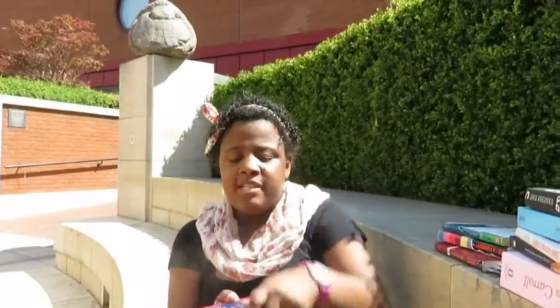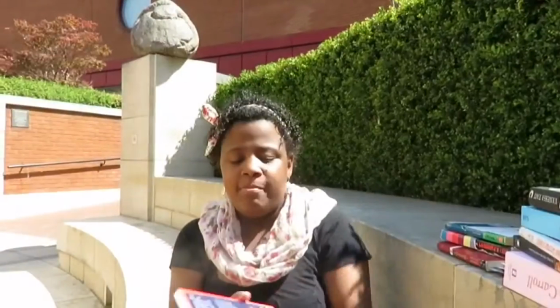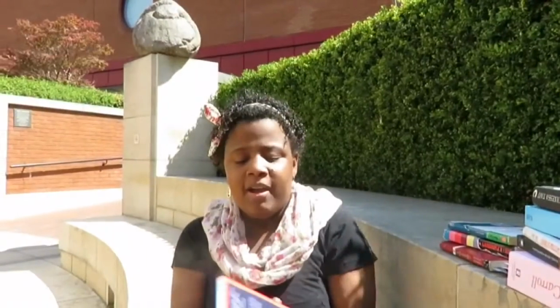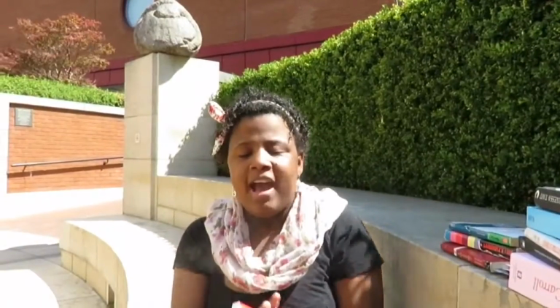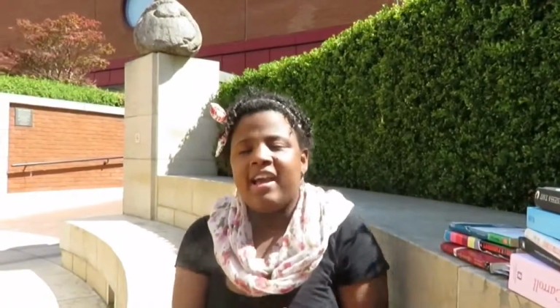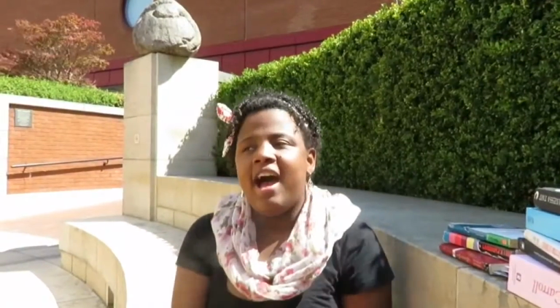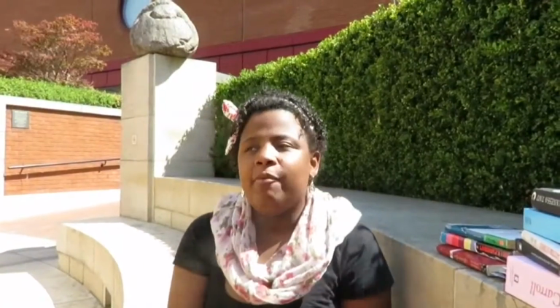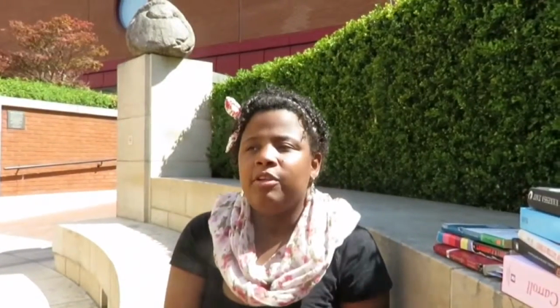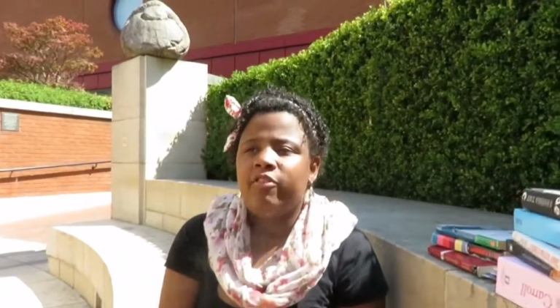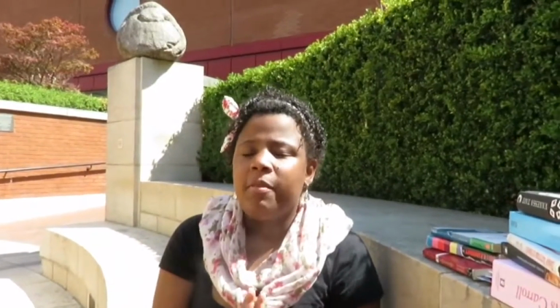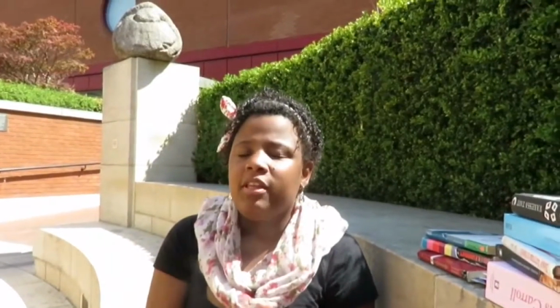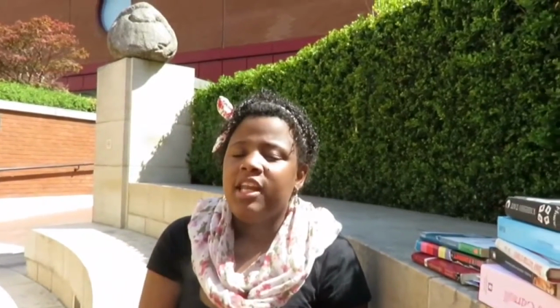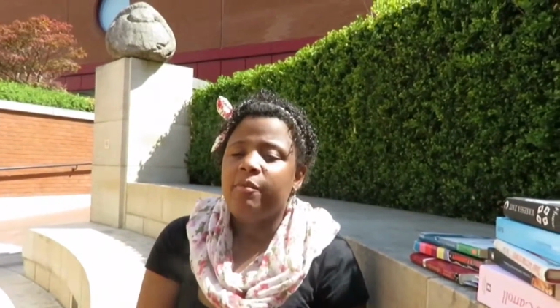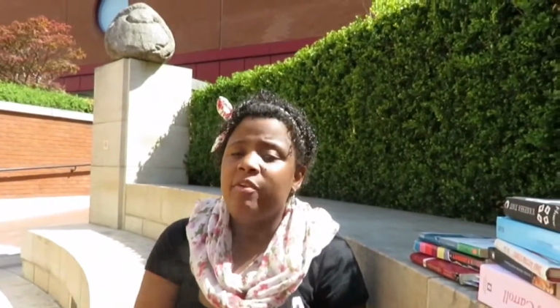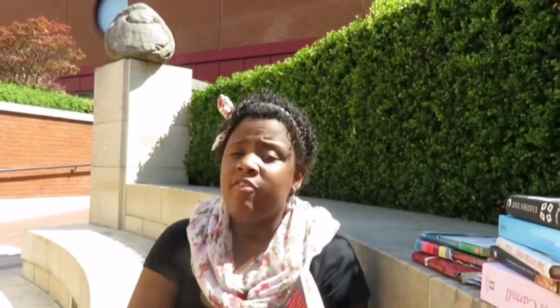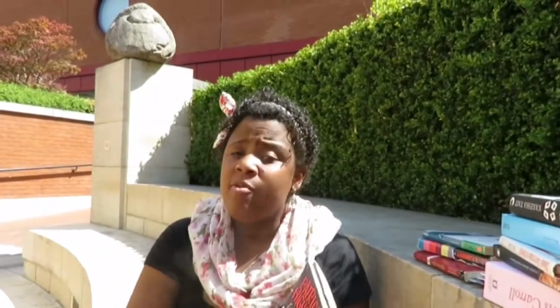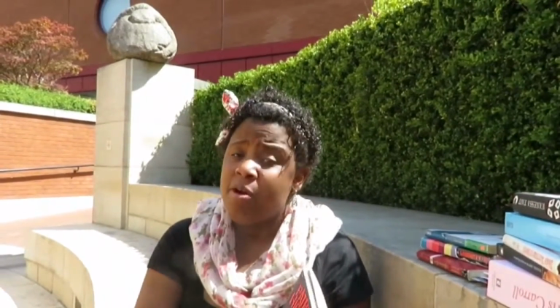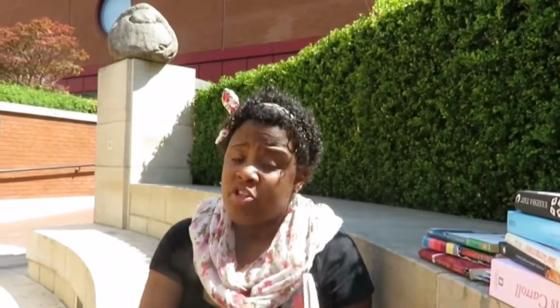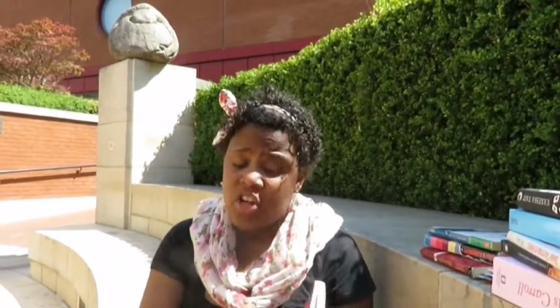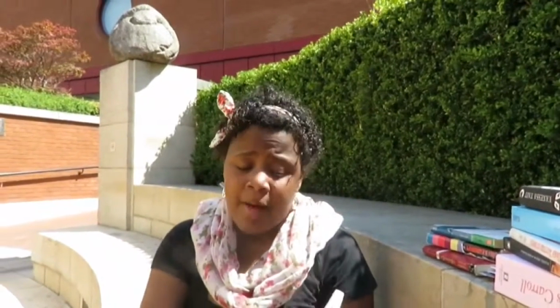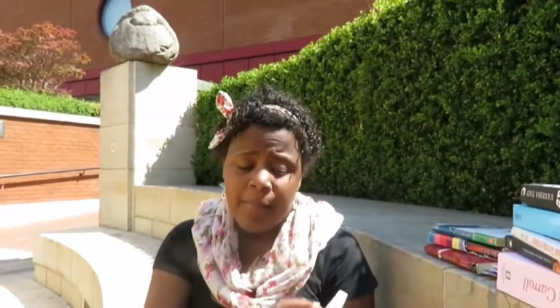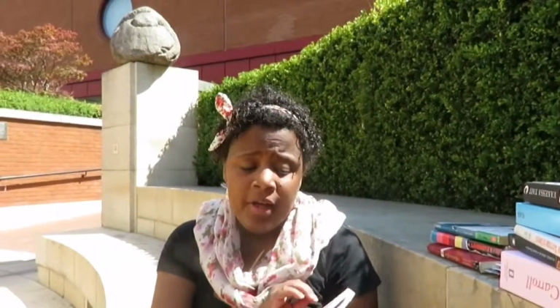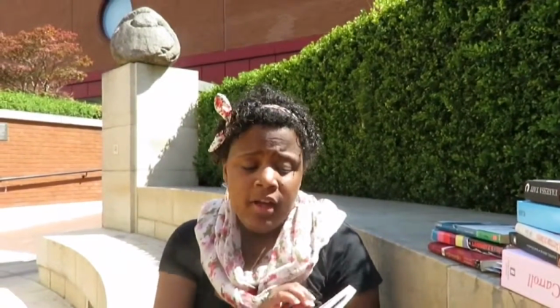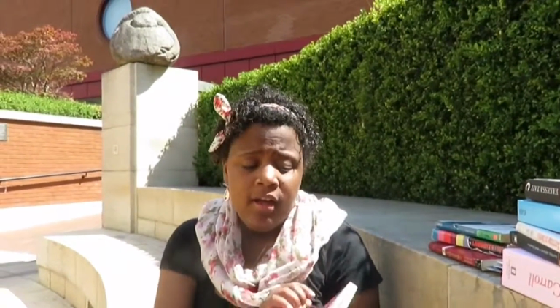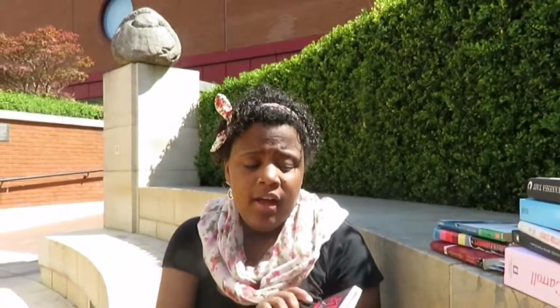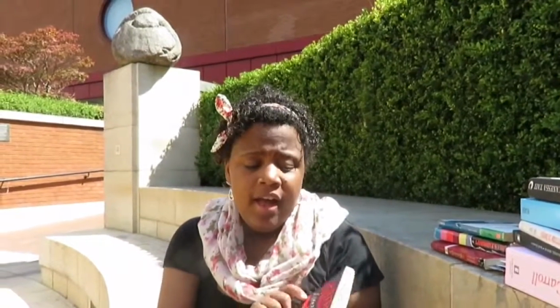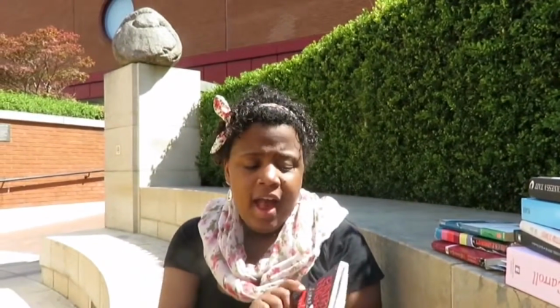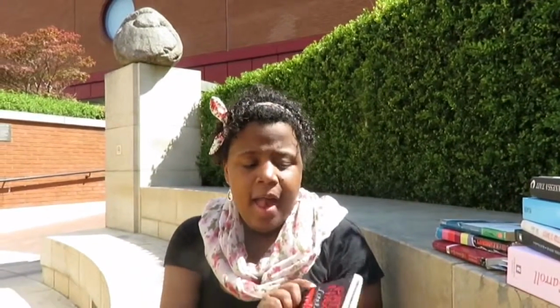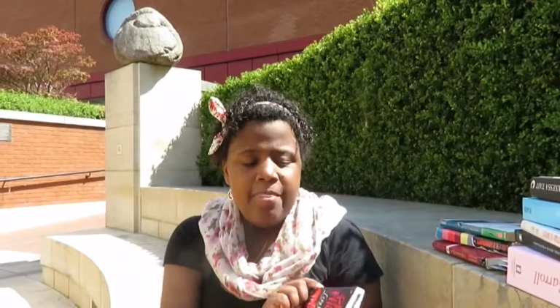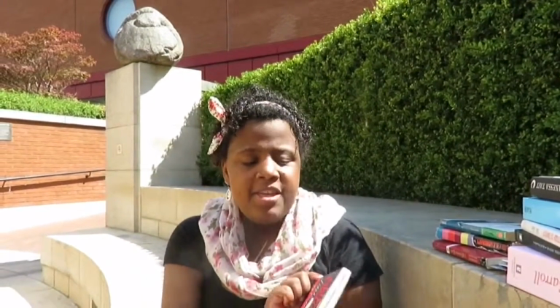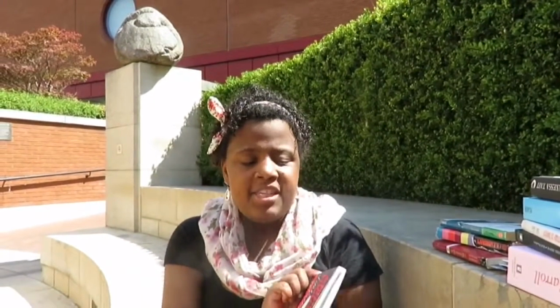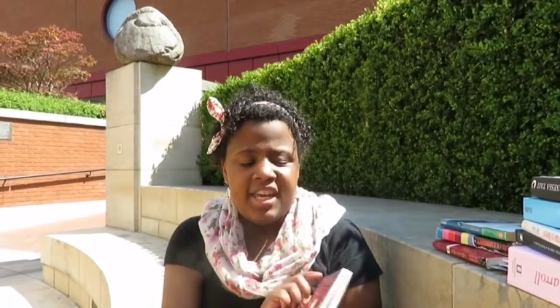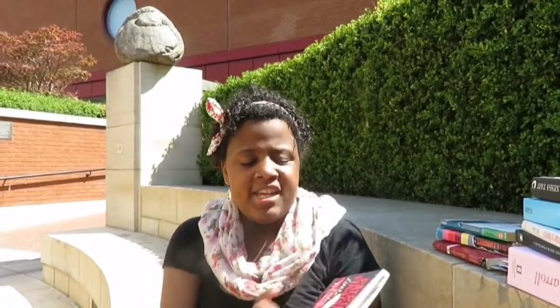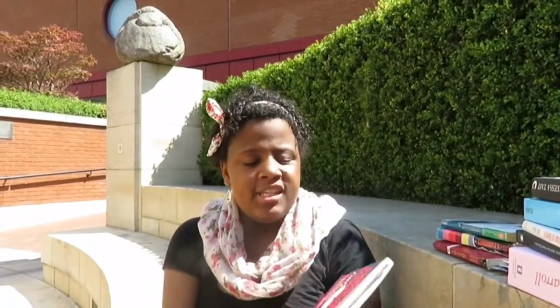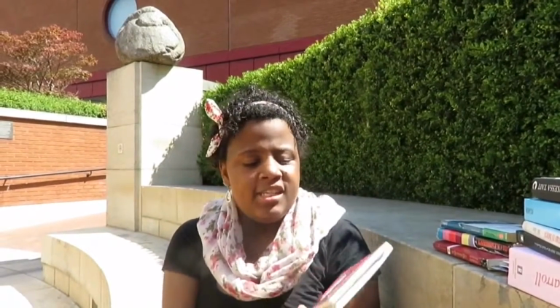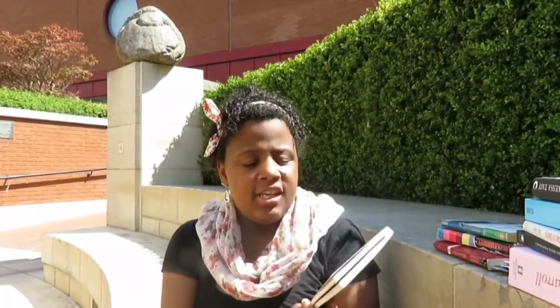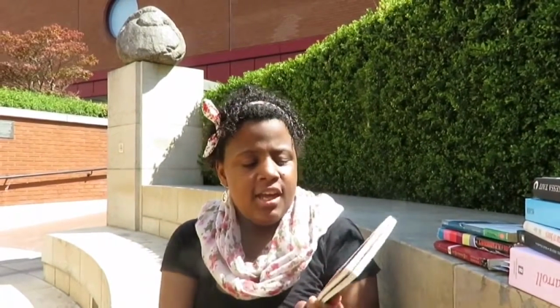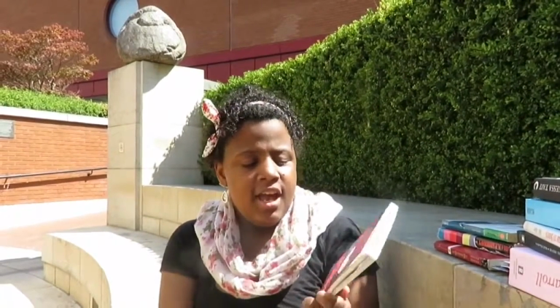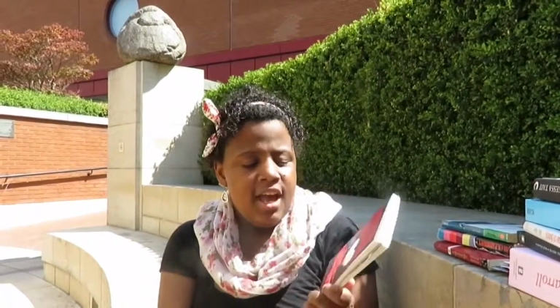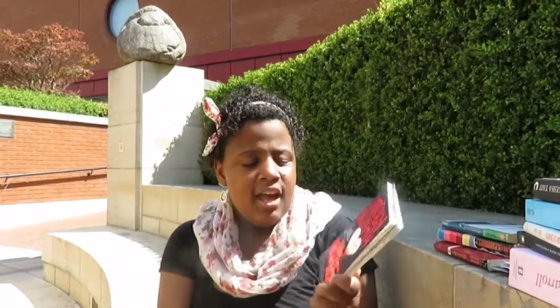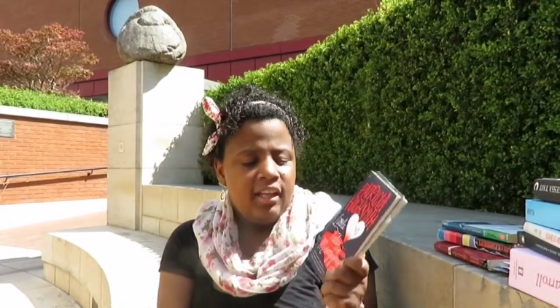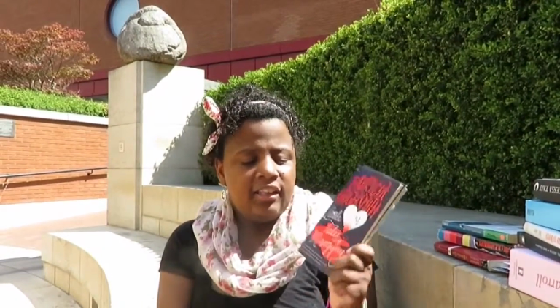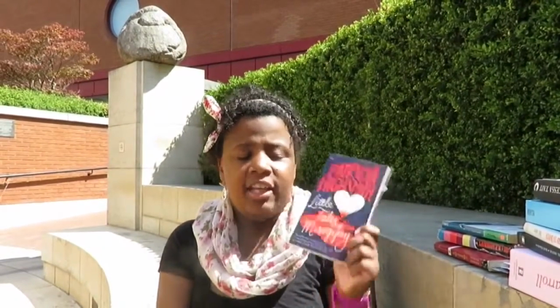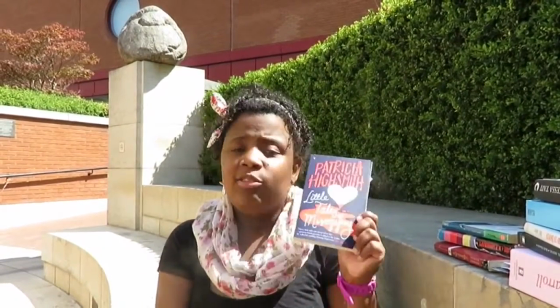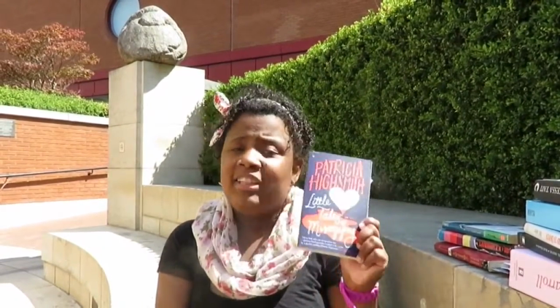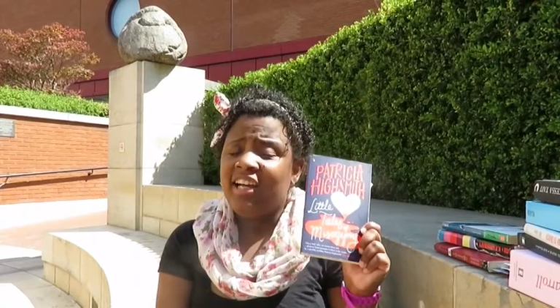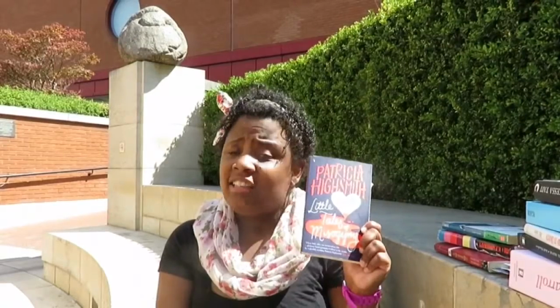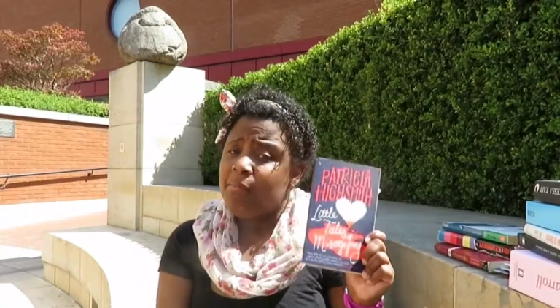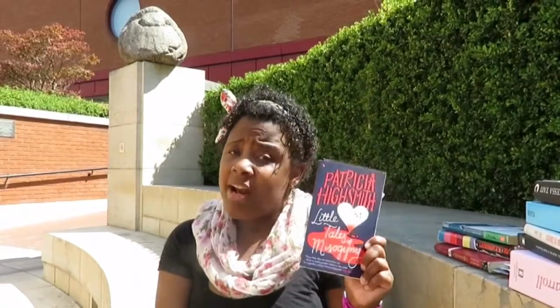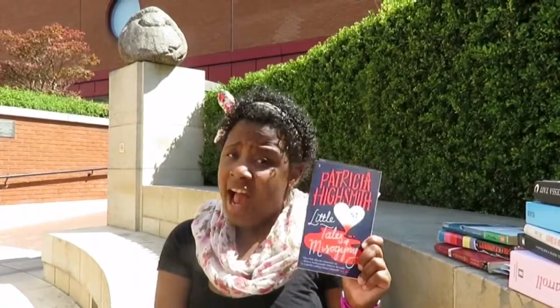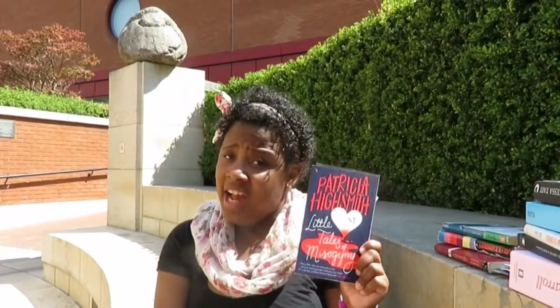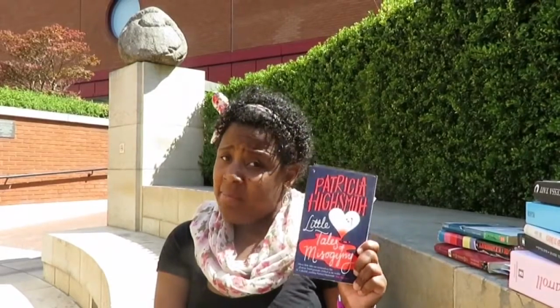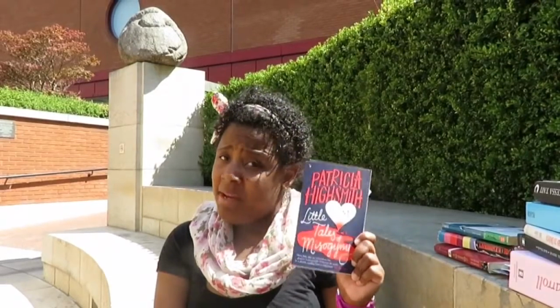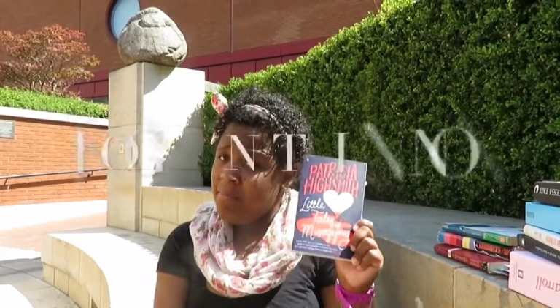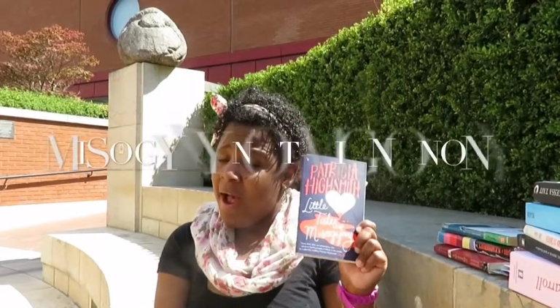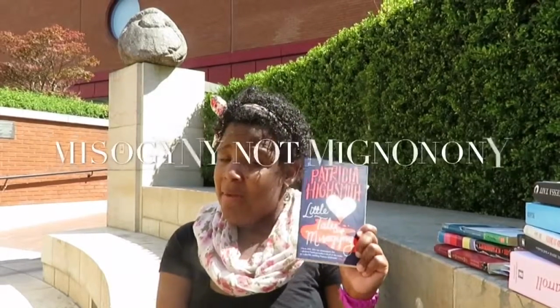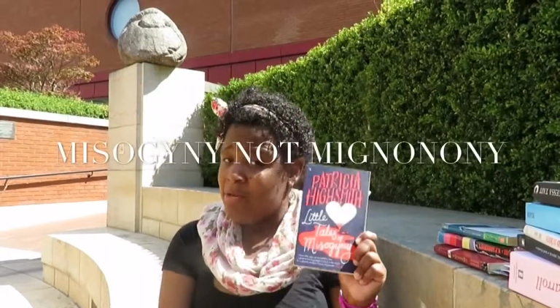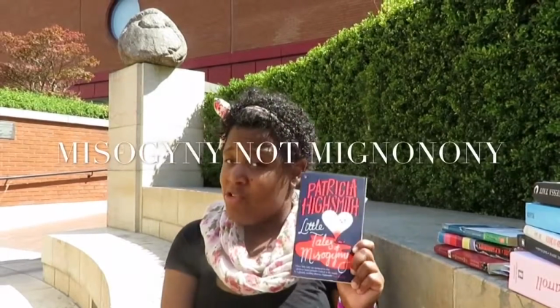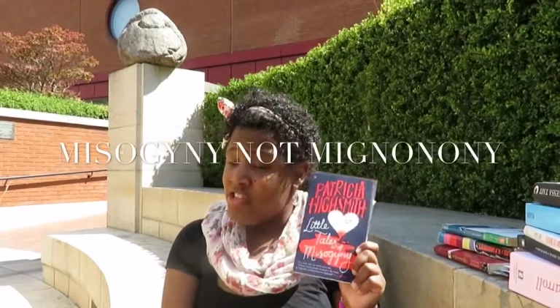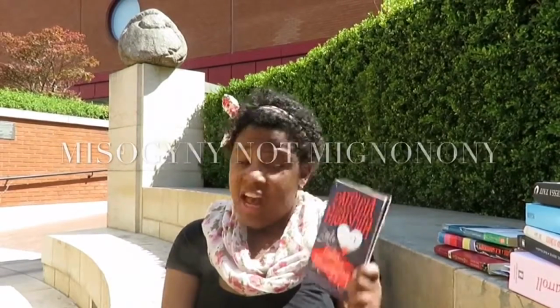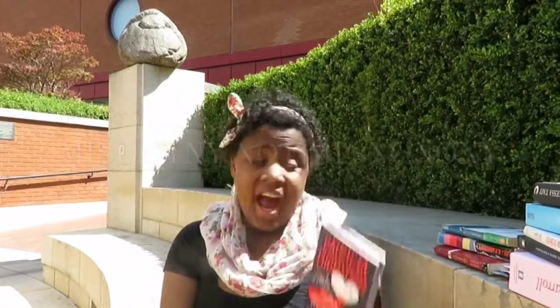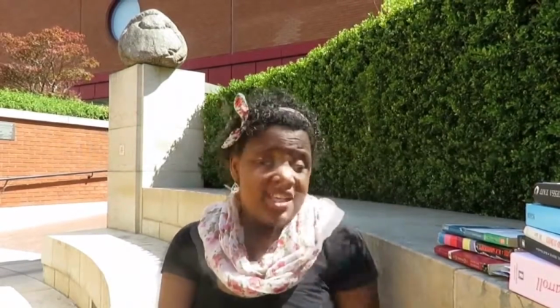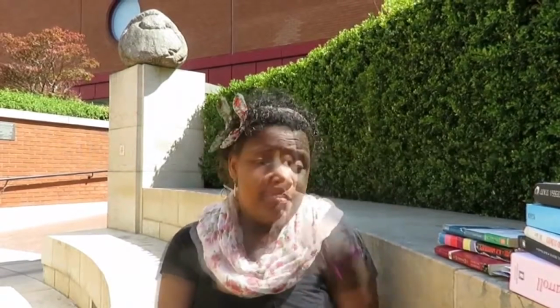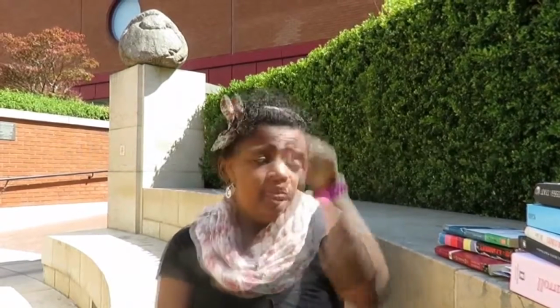The next book I got was from the London Review Bookshop, and this is Little Tales of an Occupy by Petruser High School.